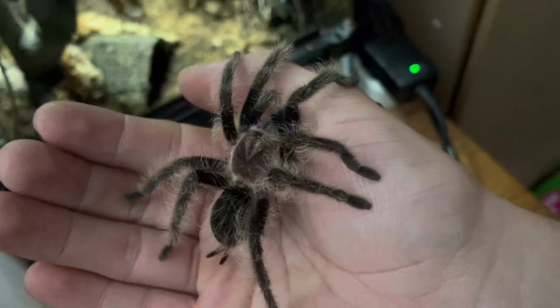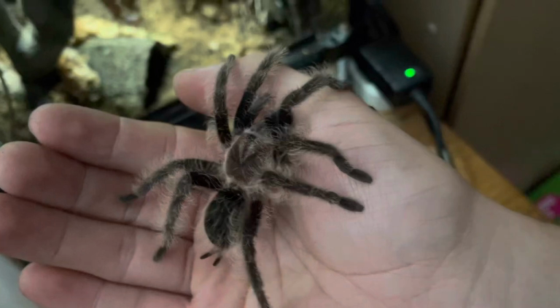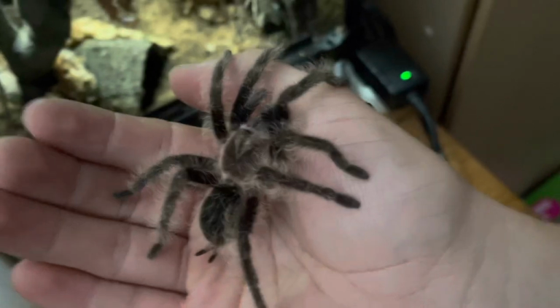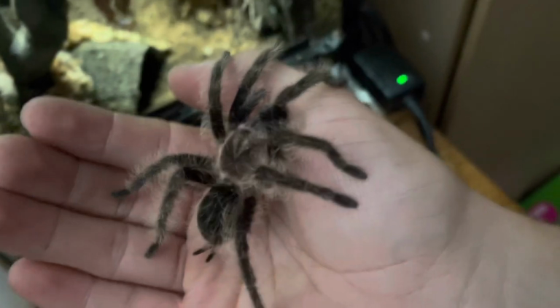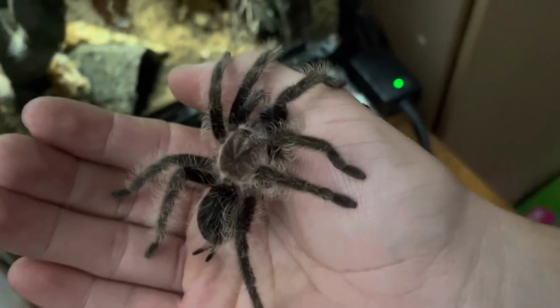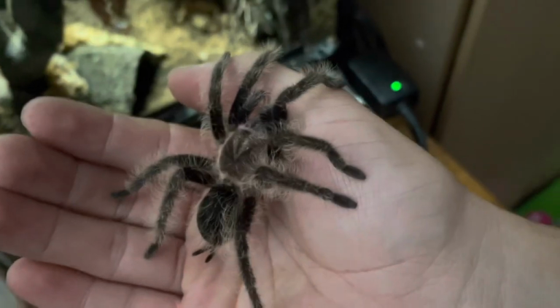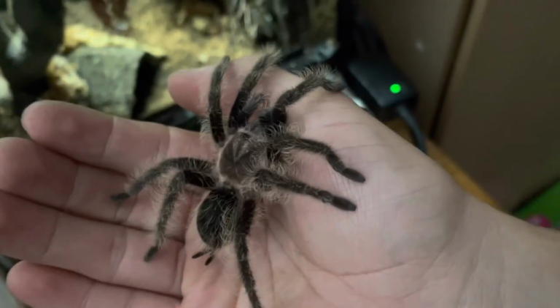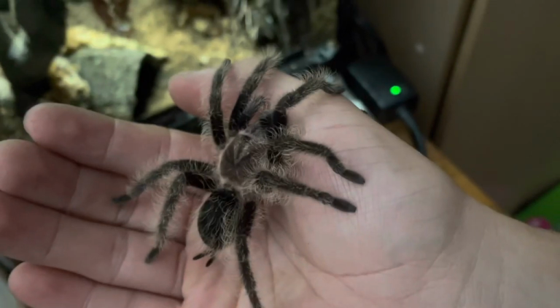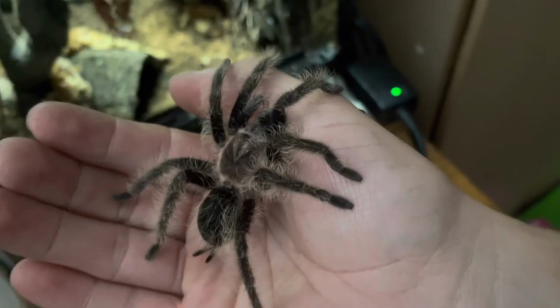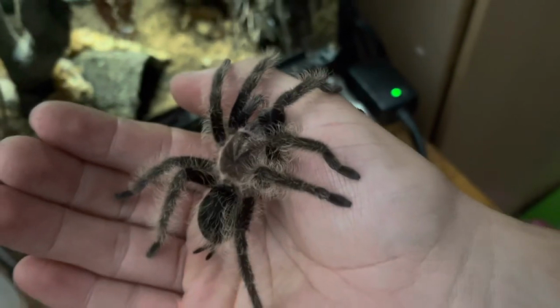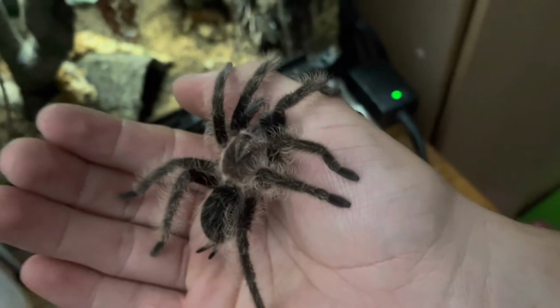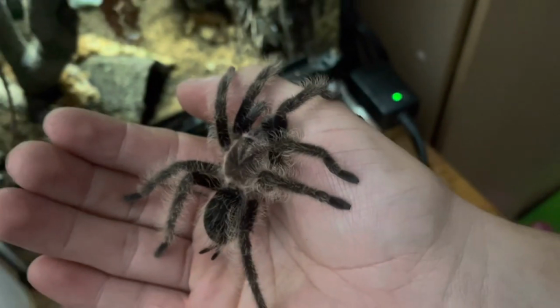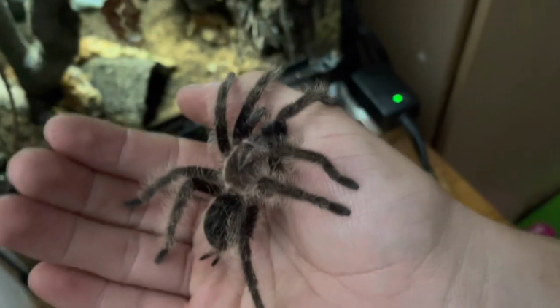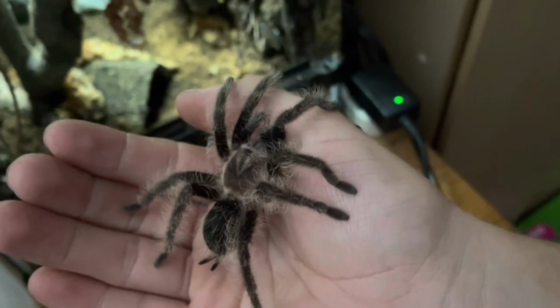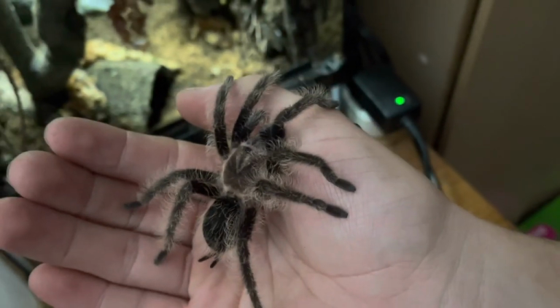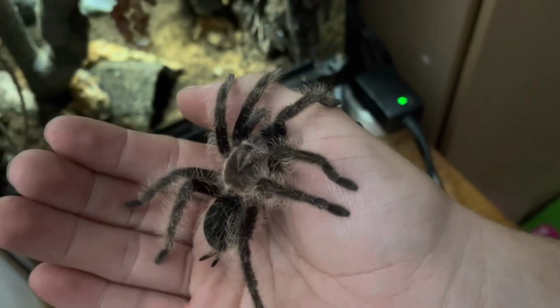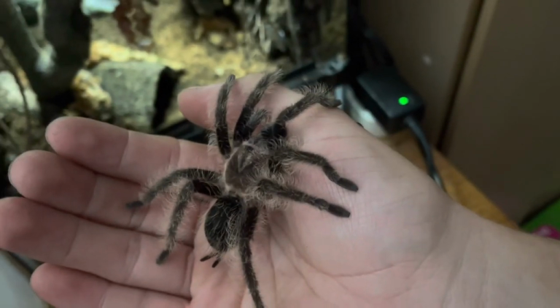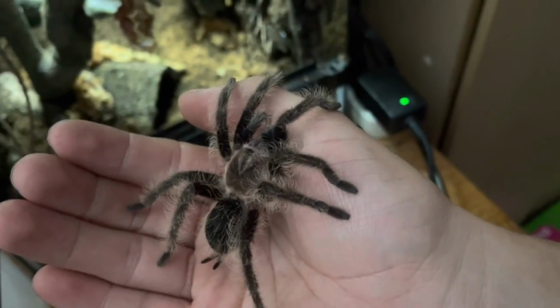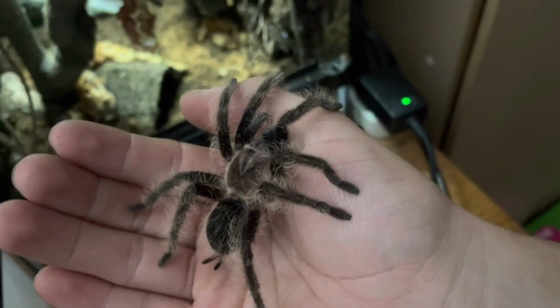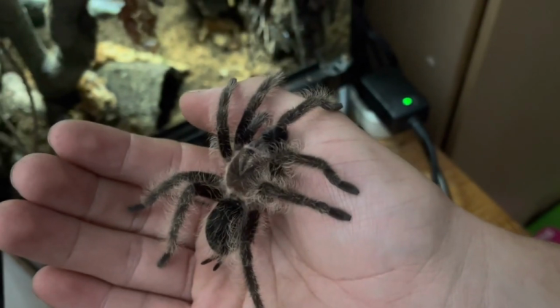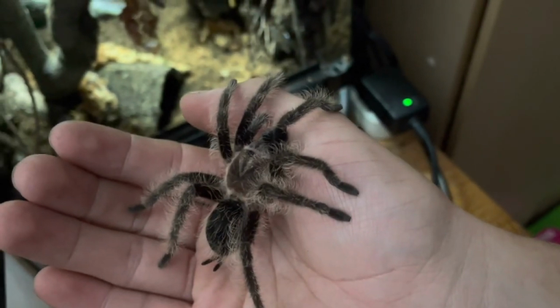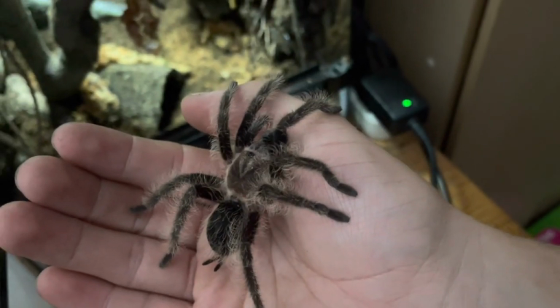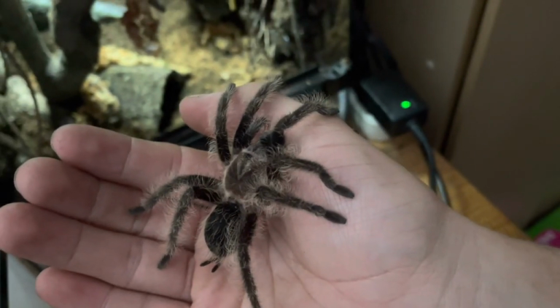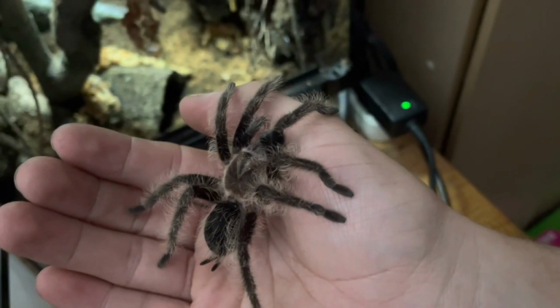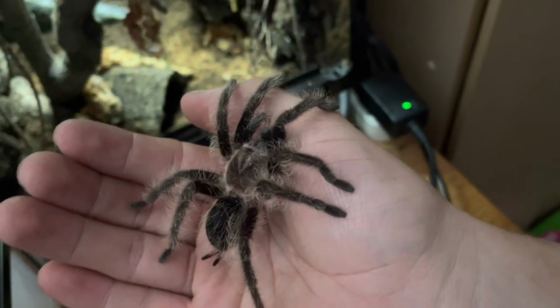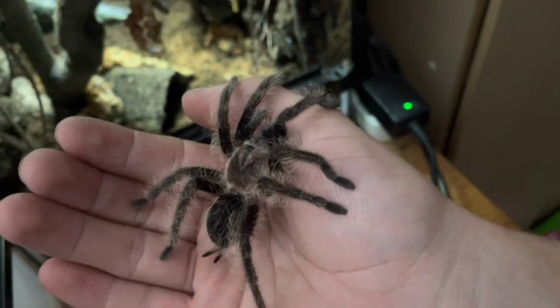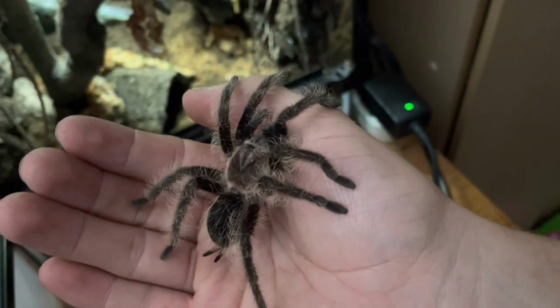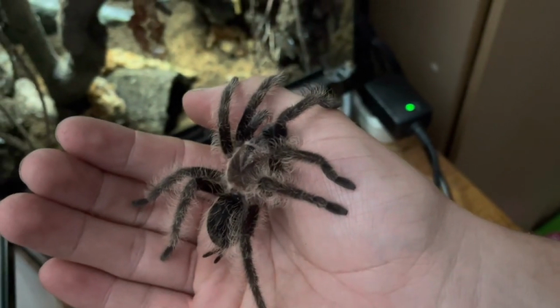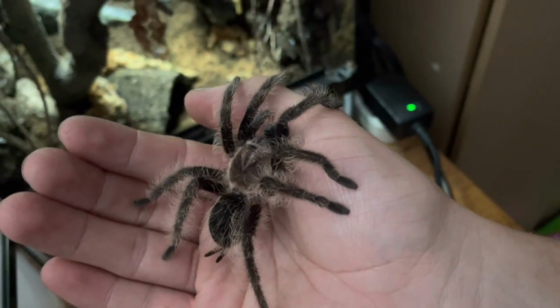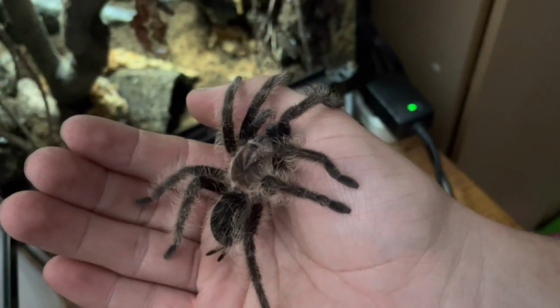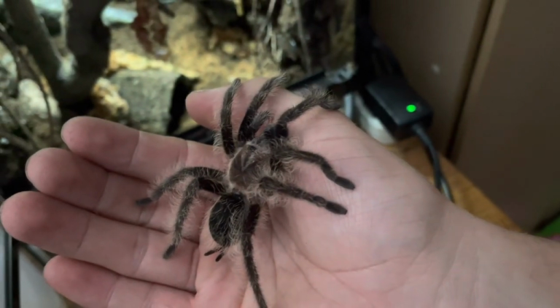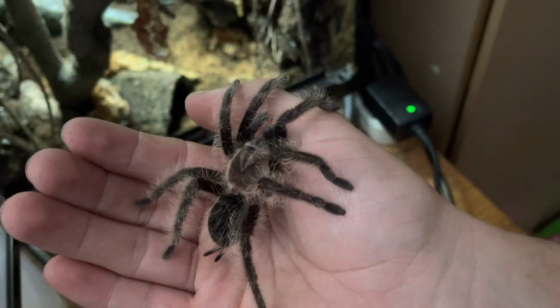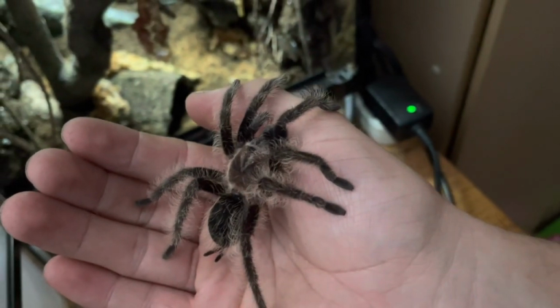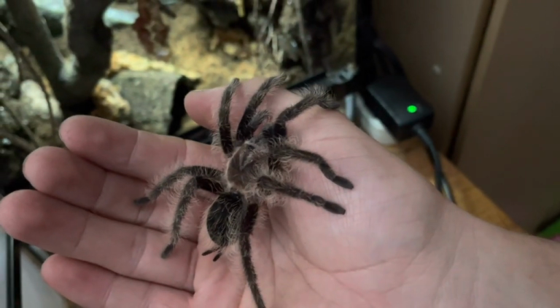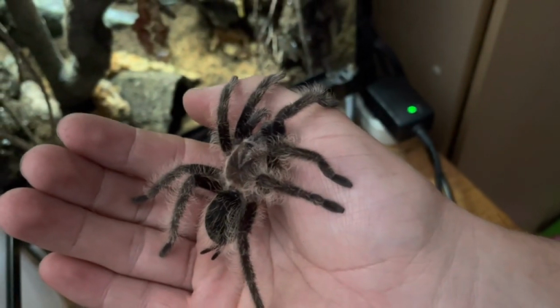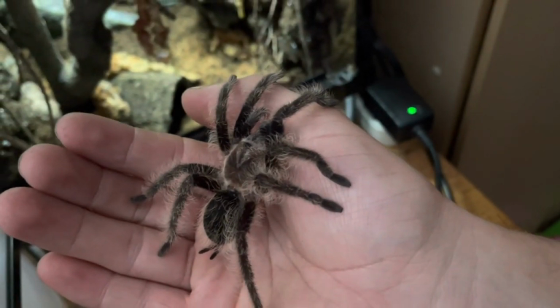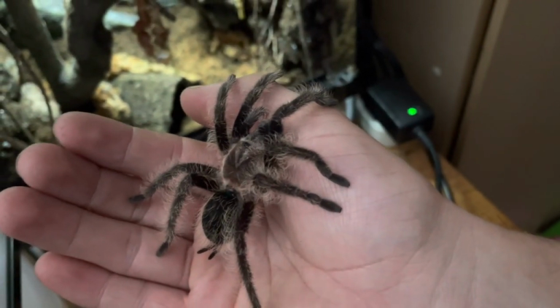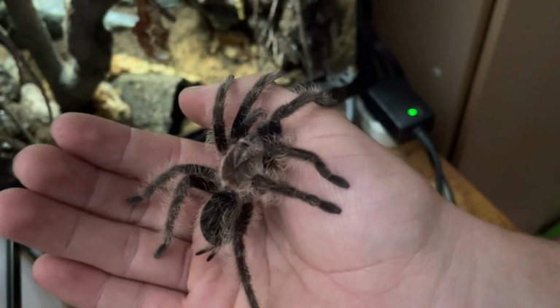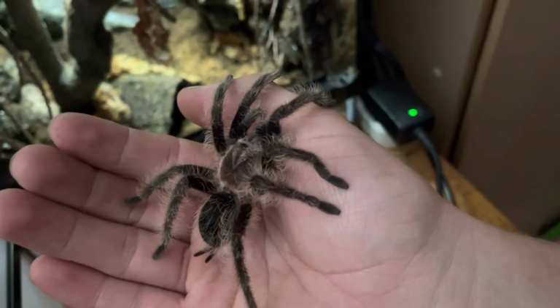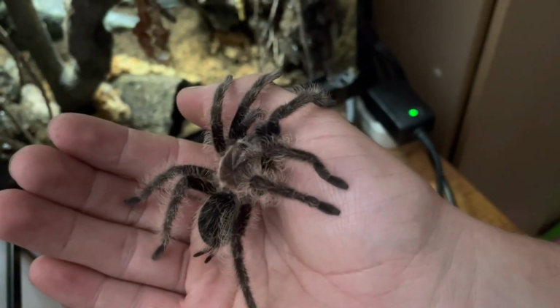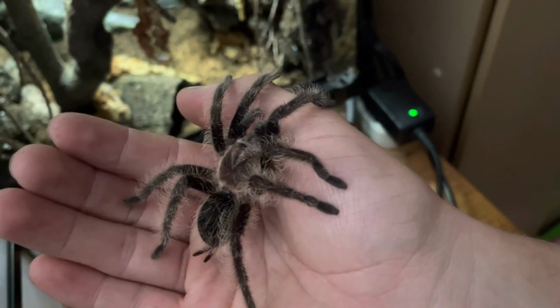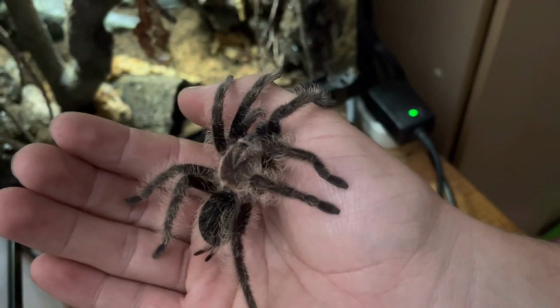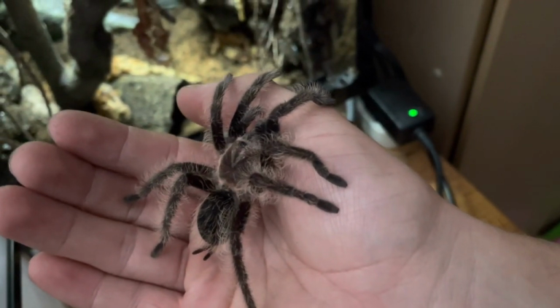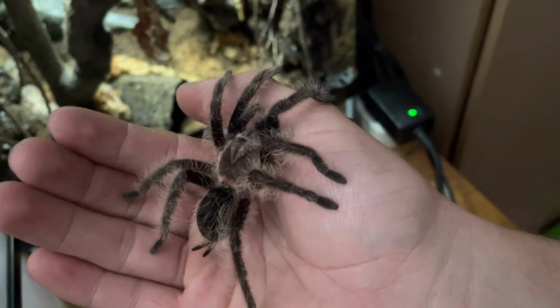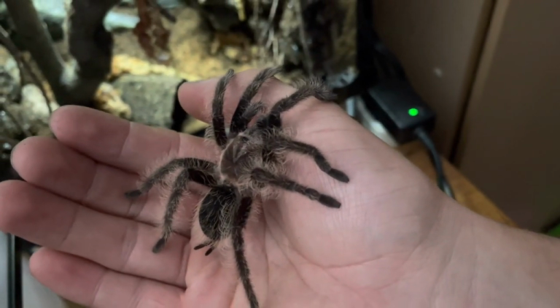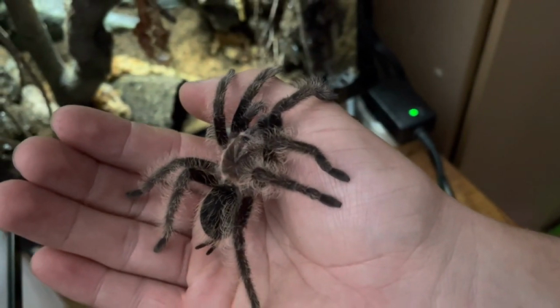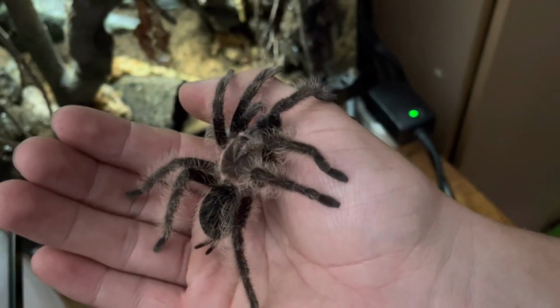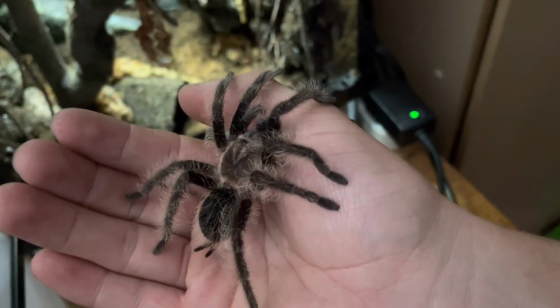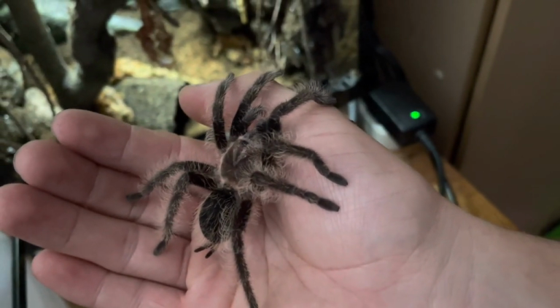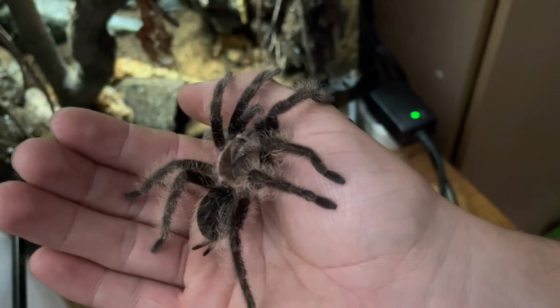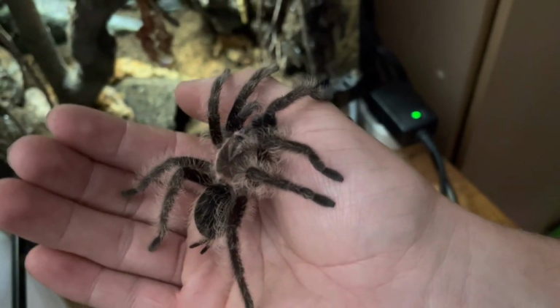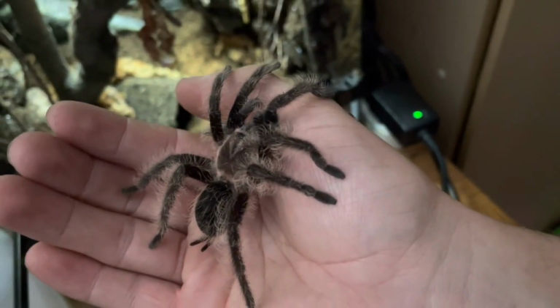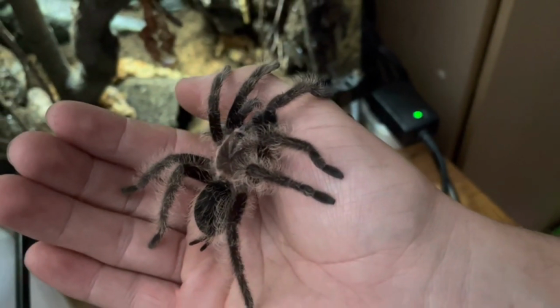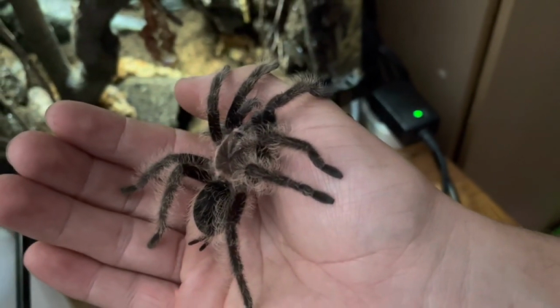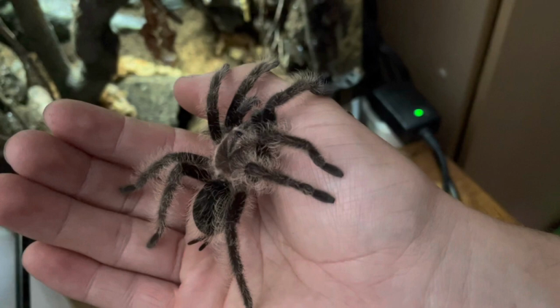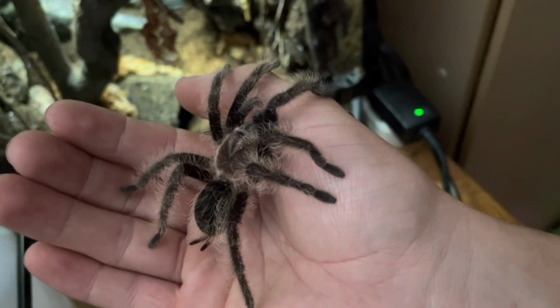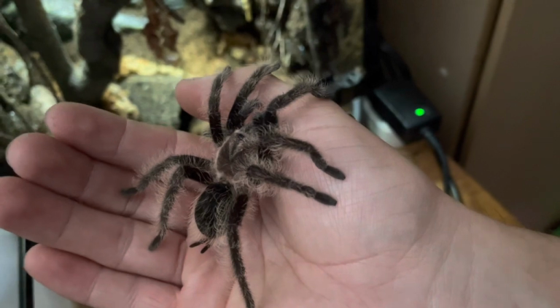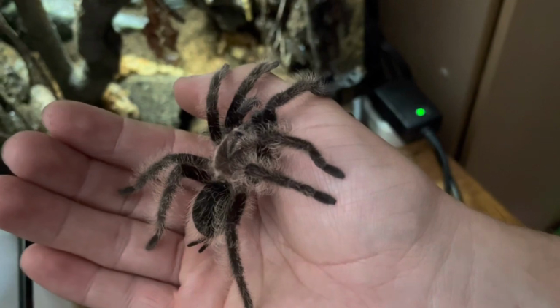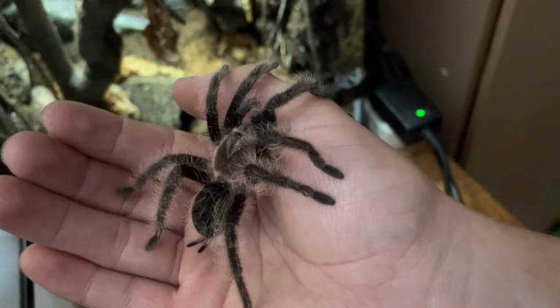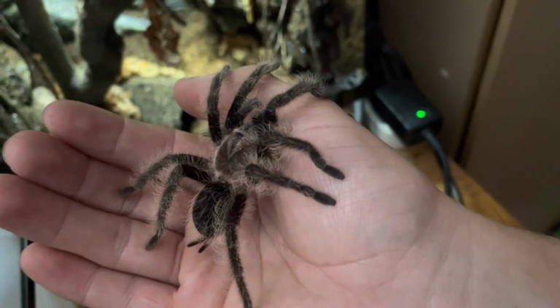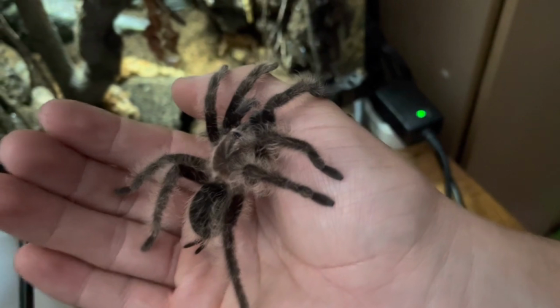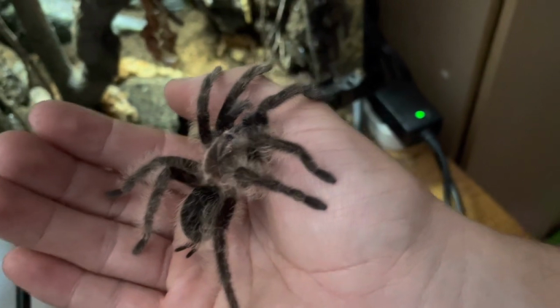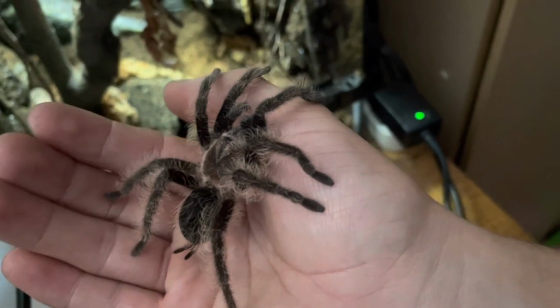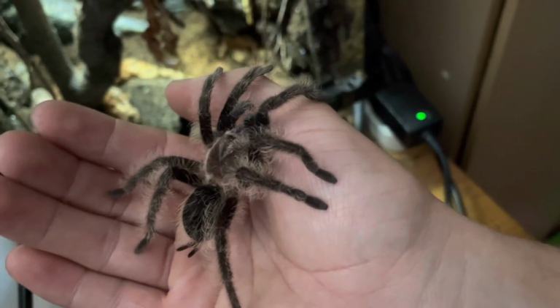Hey animal enthusiasts and pet hobbyists, it's Joelle here again and this is my new curly hair tarantula named Harry.